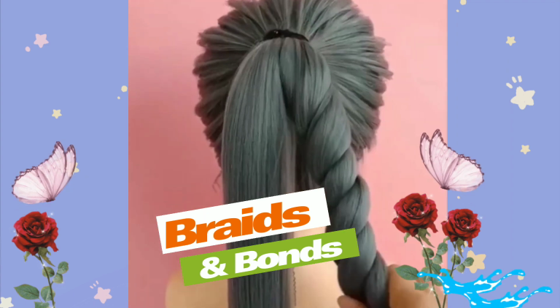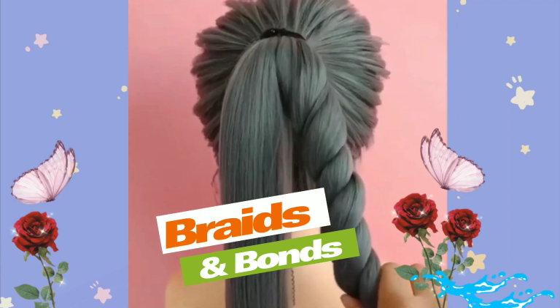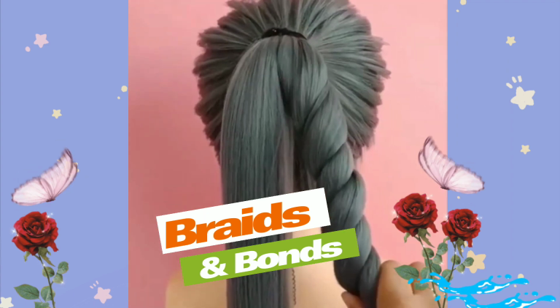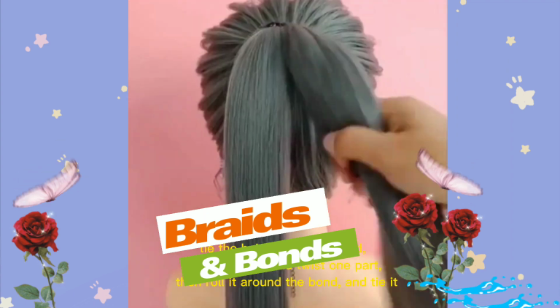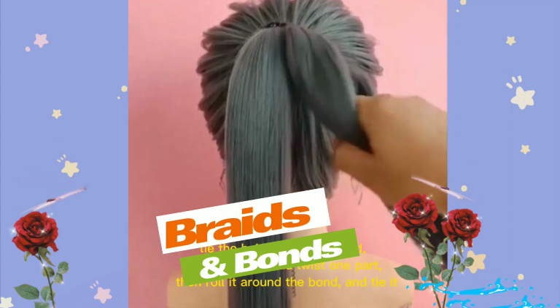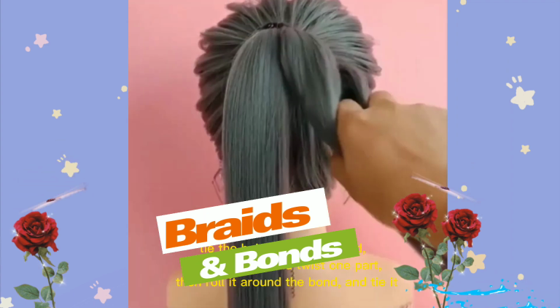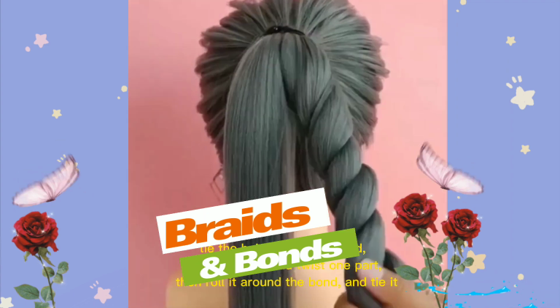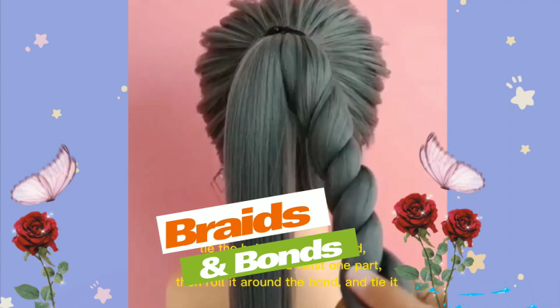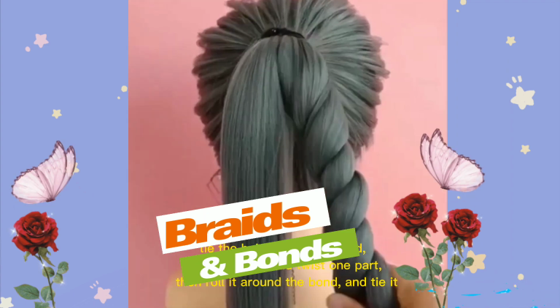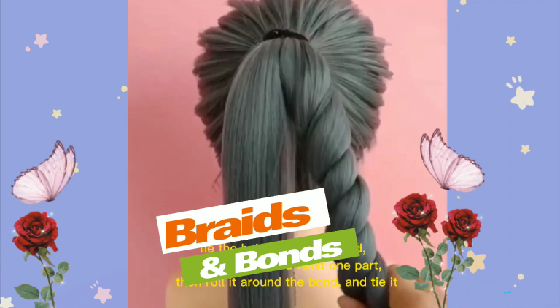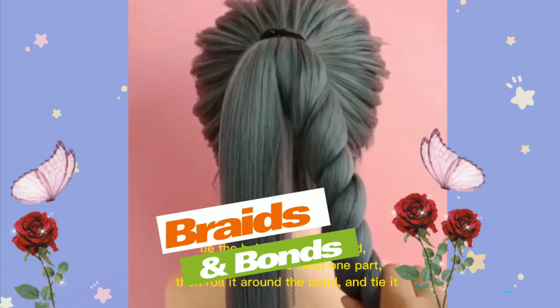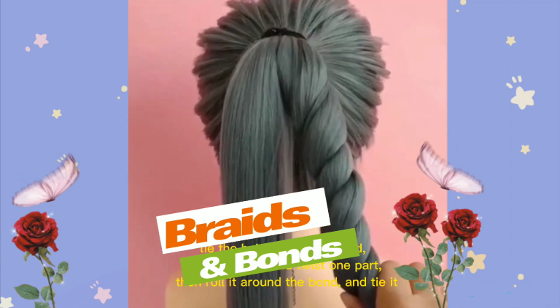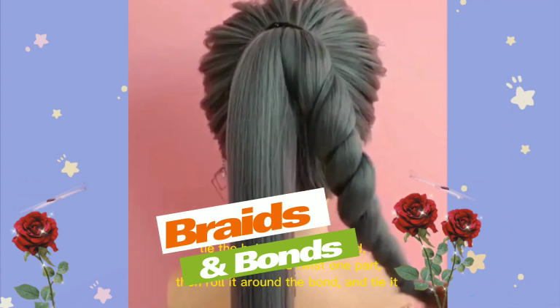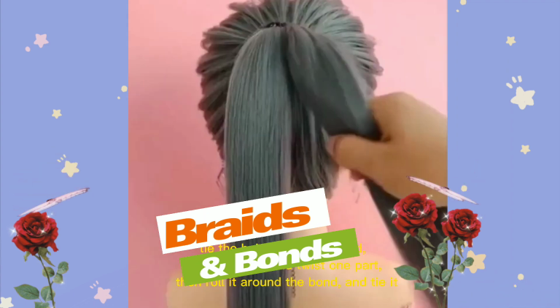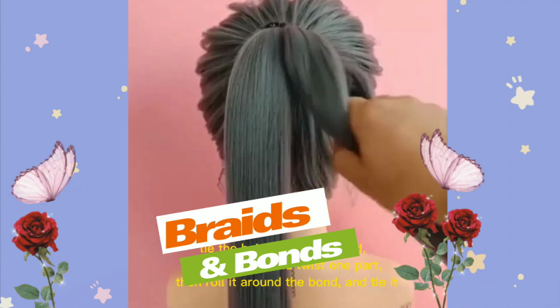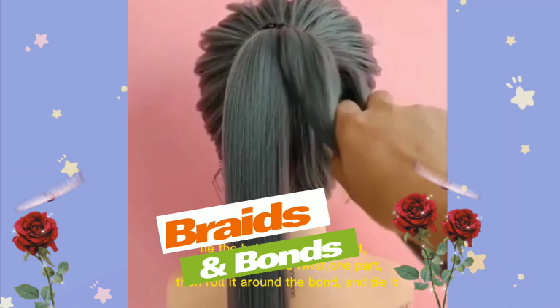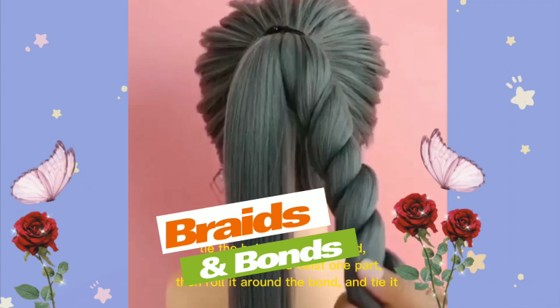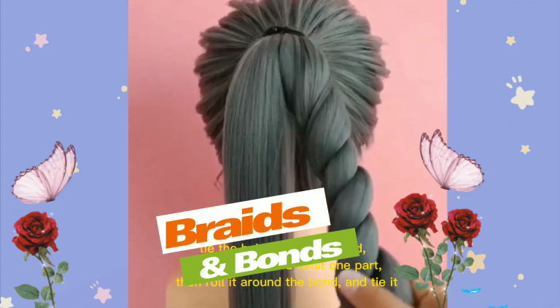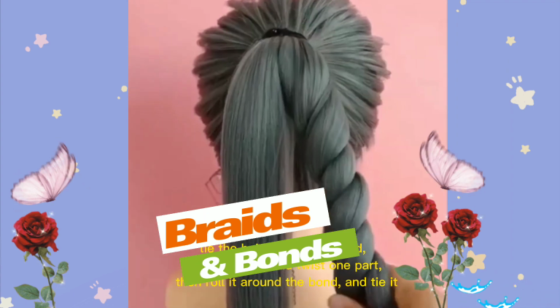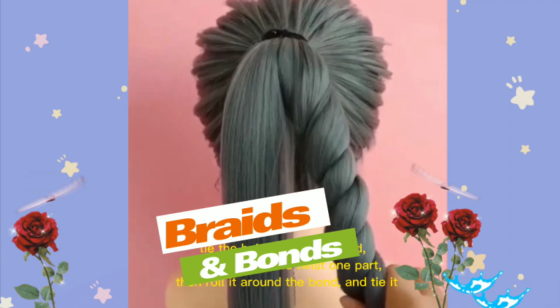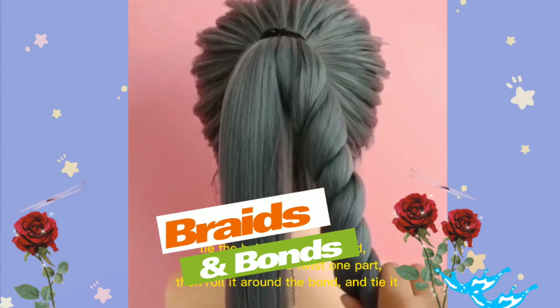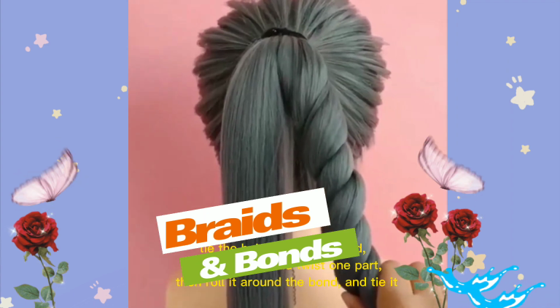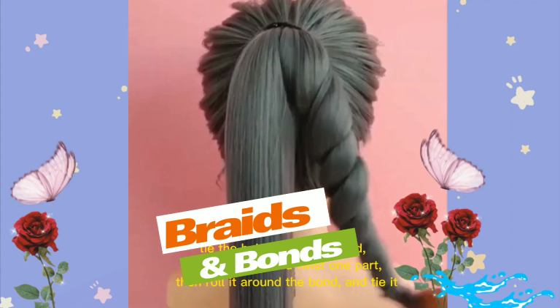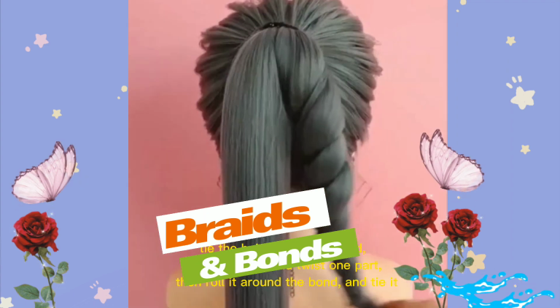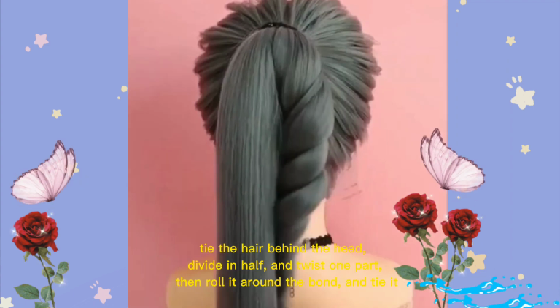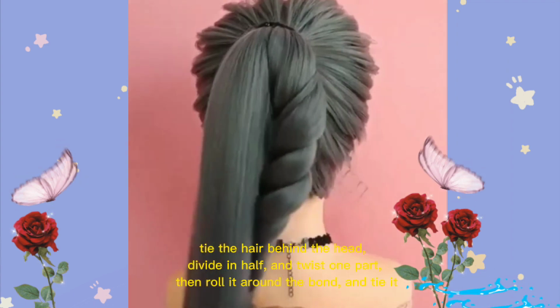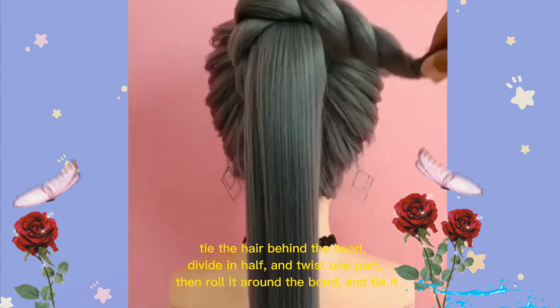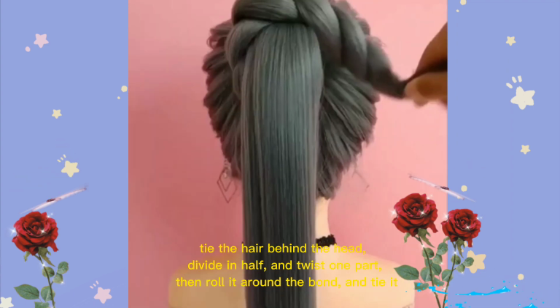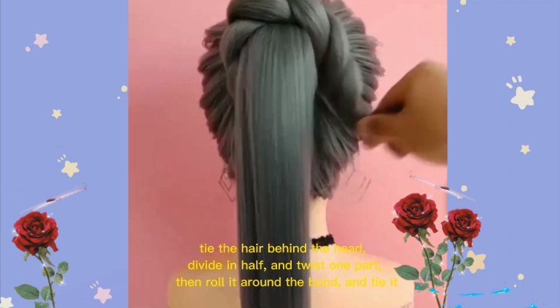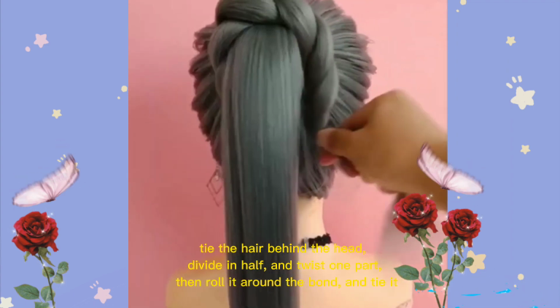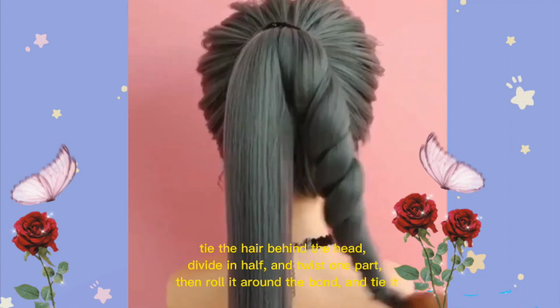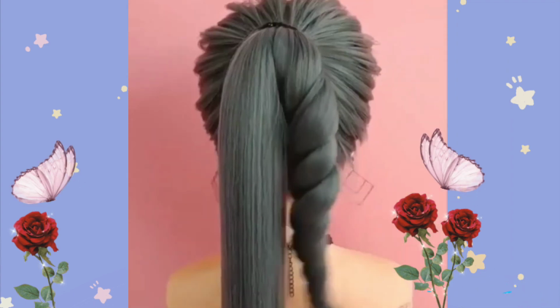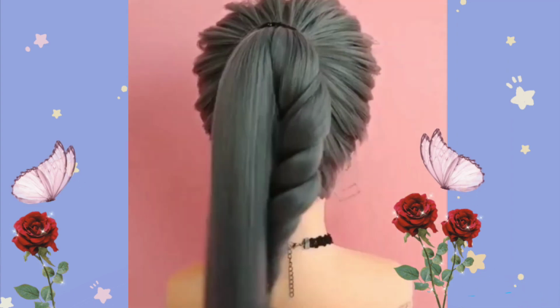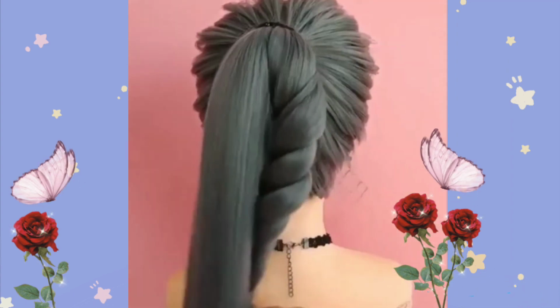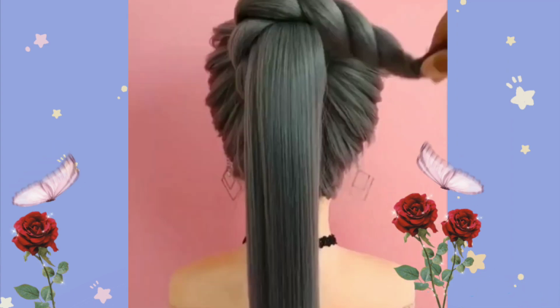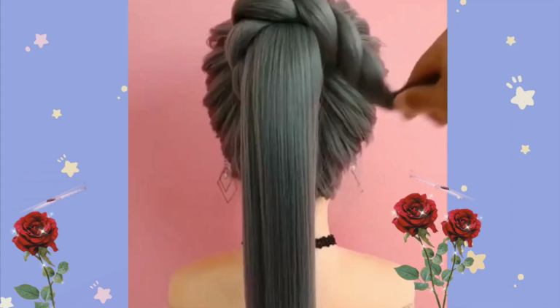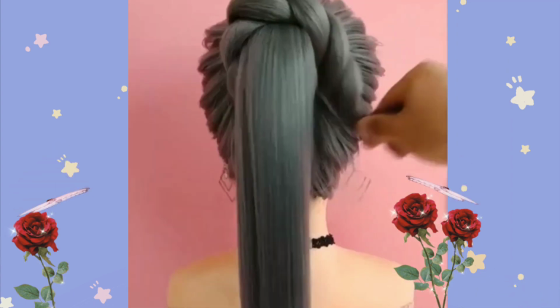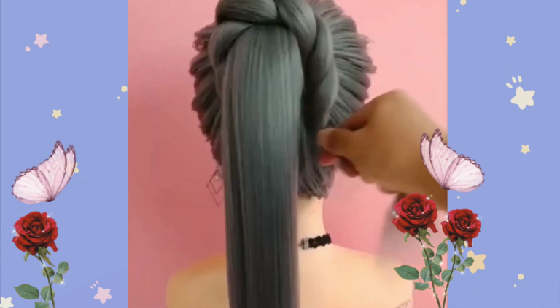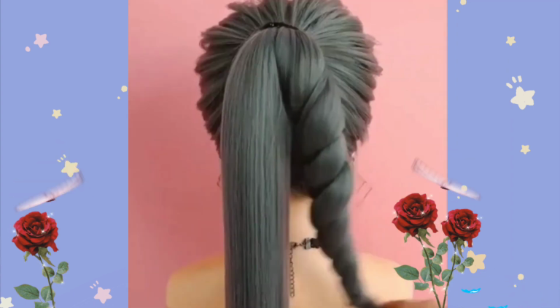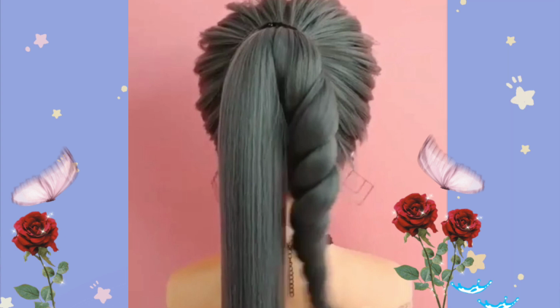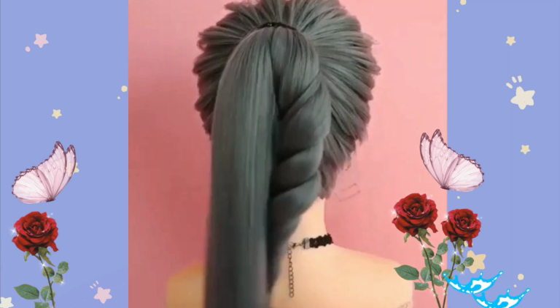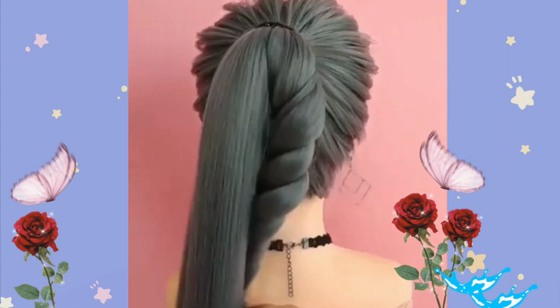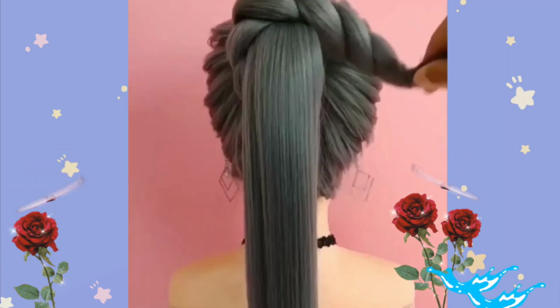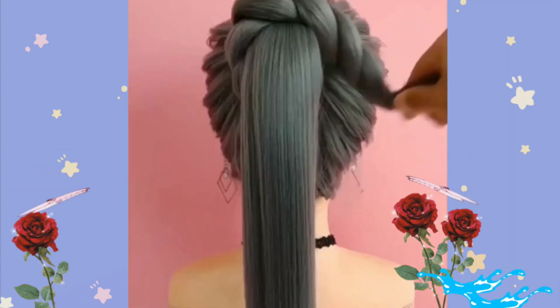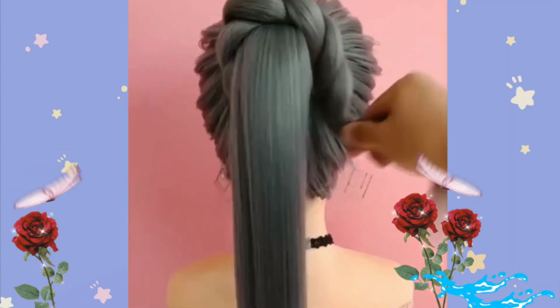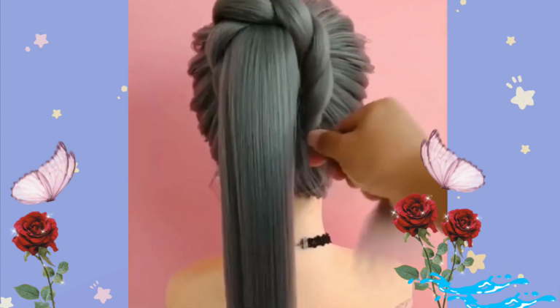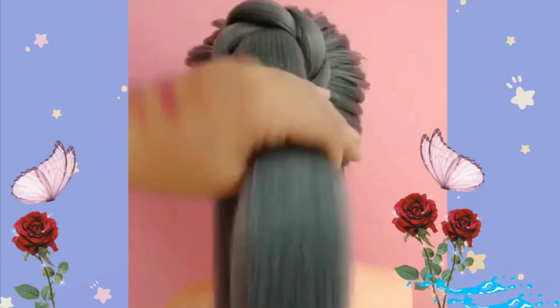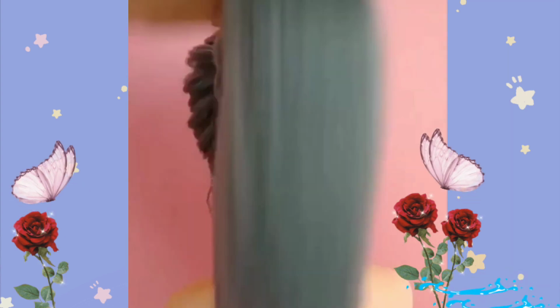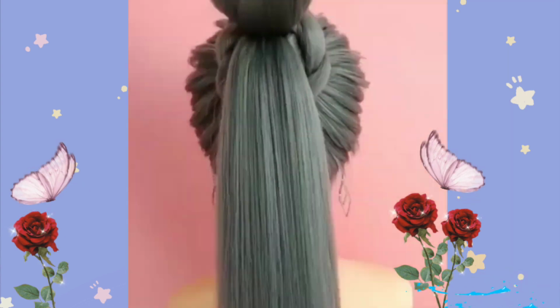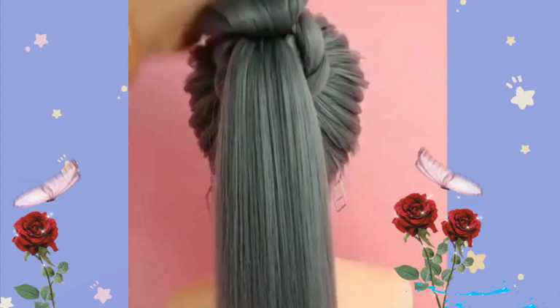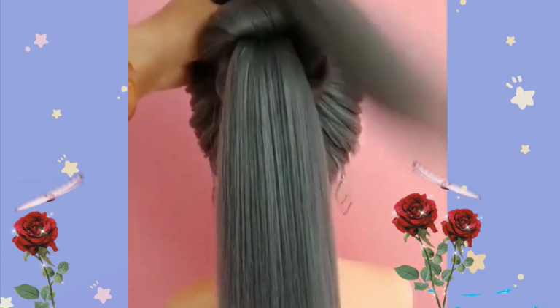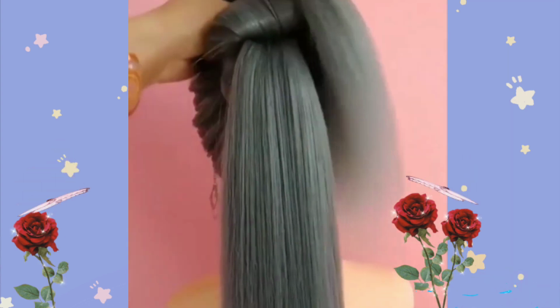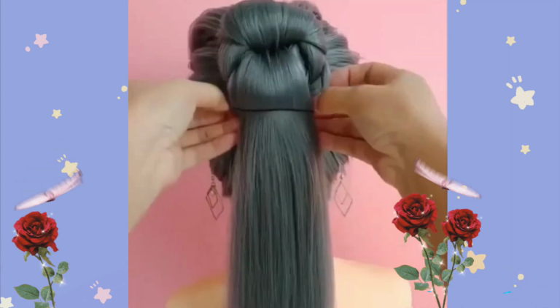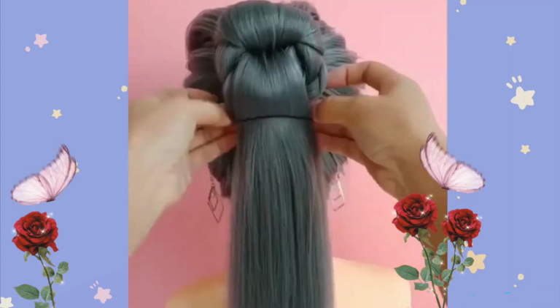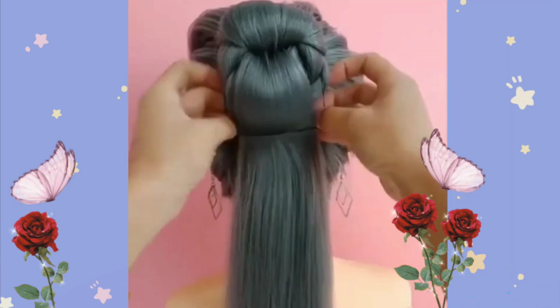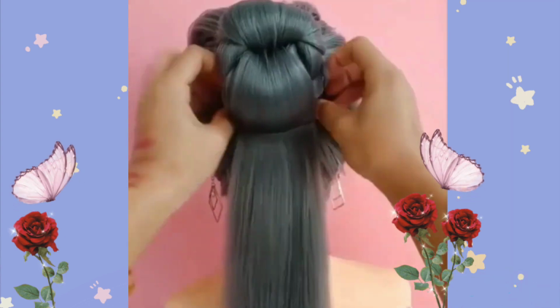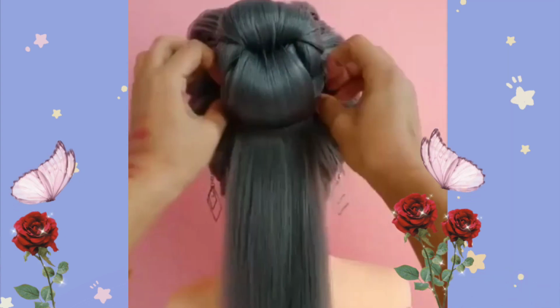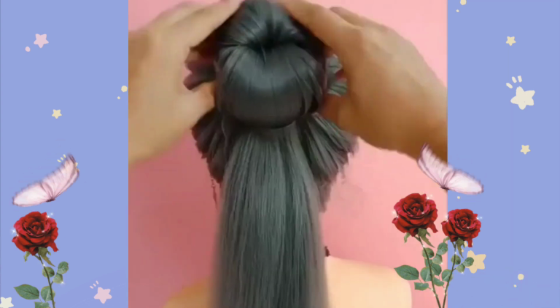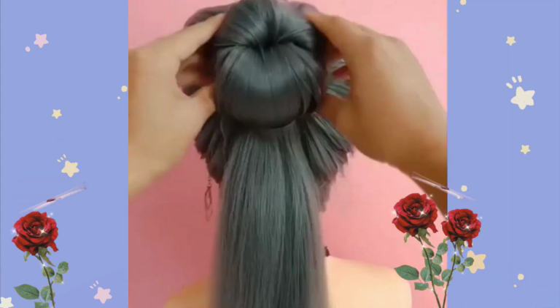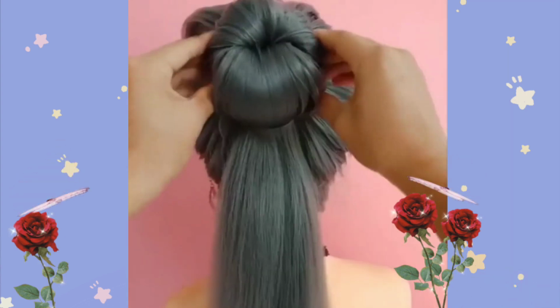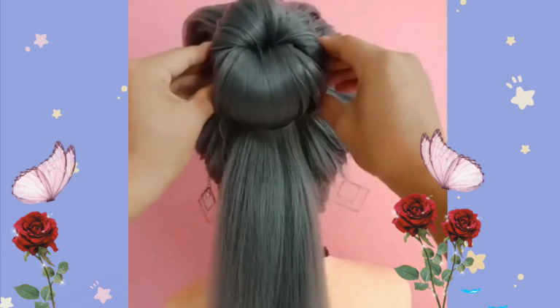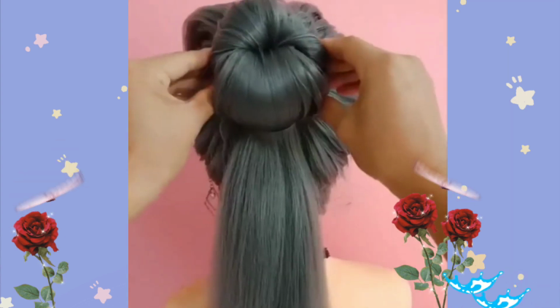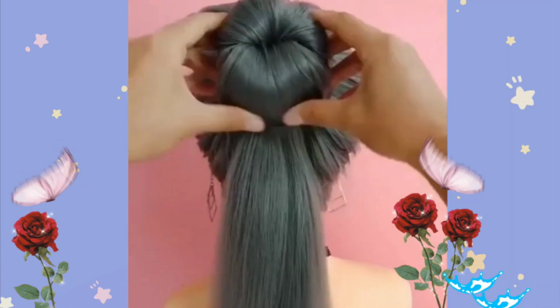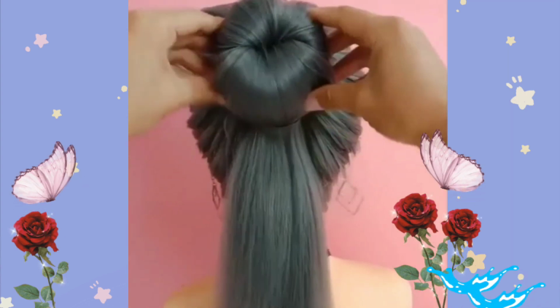Tie the hair behind the head, divide in half, and twist one part, then roll it around the bond, and tie it.